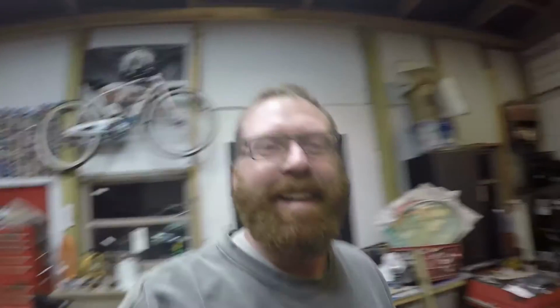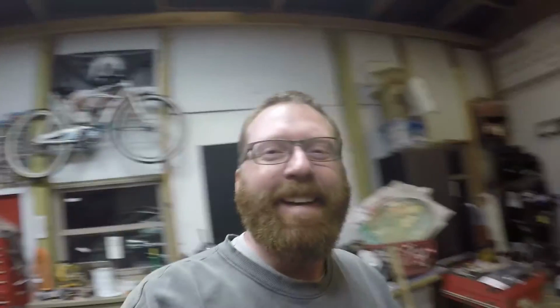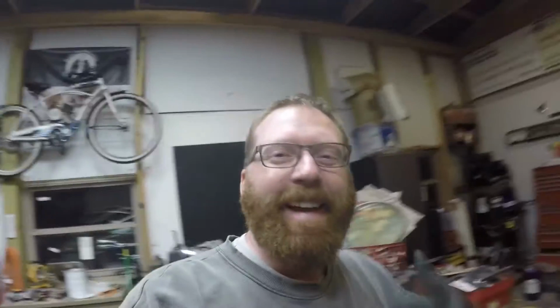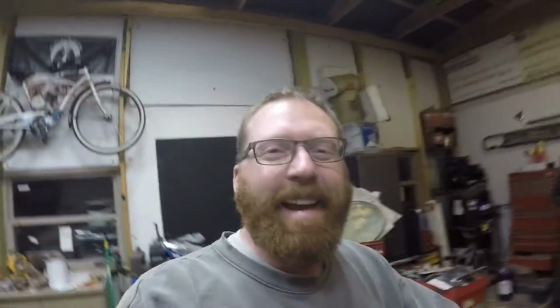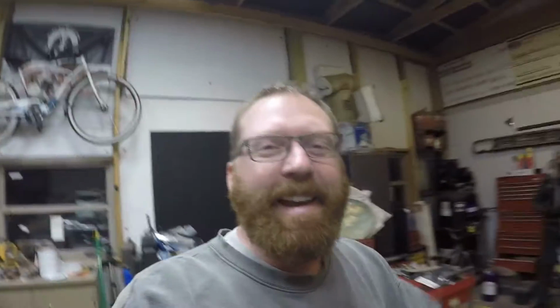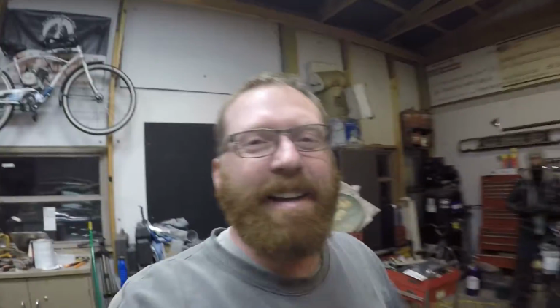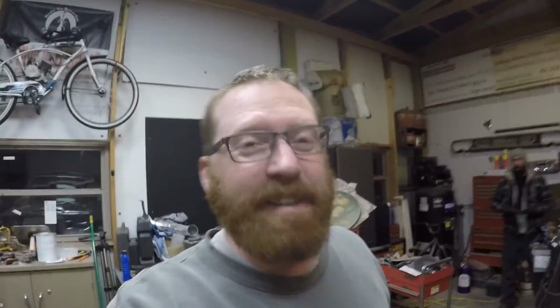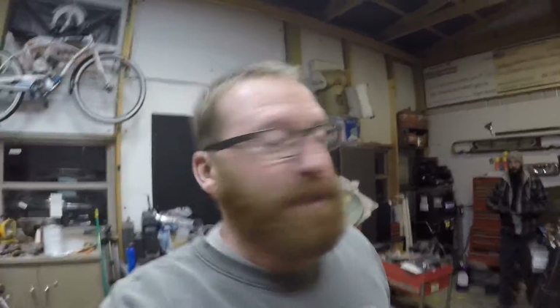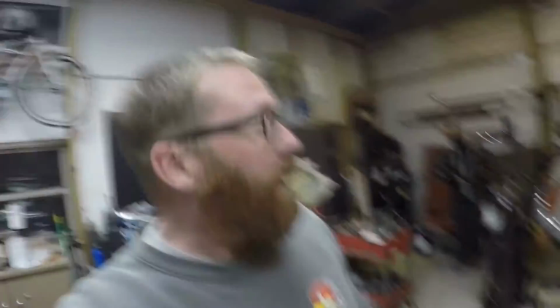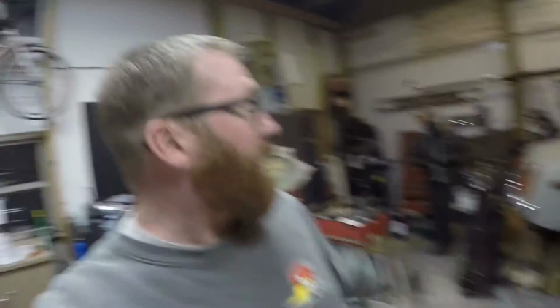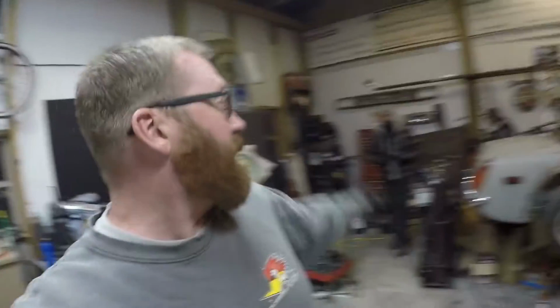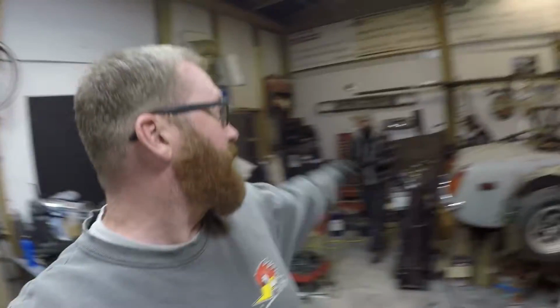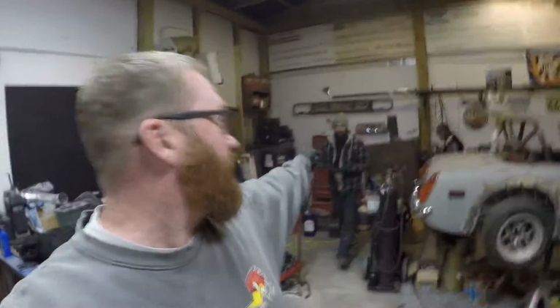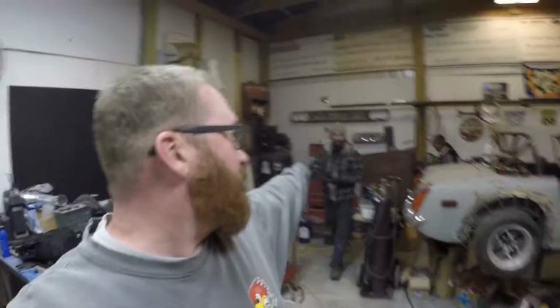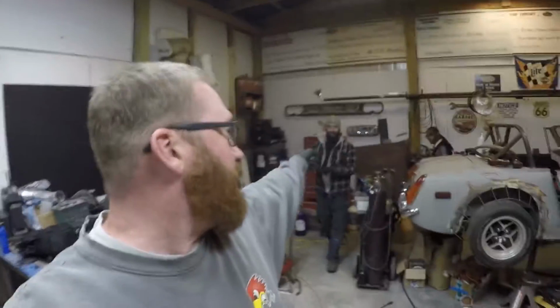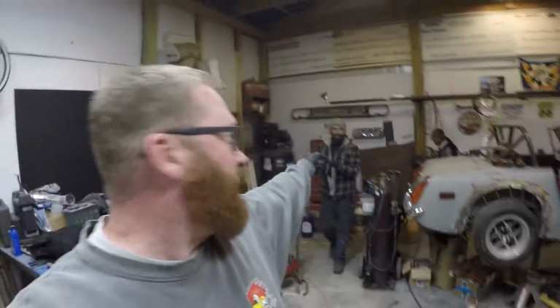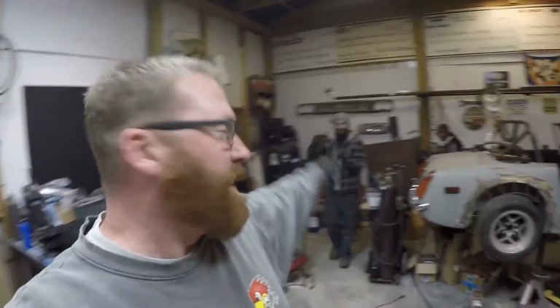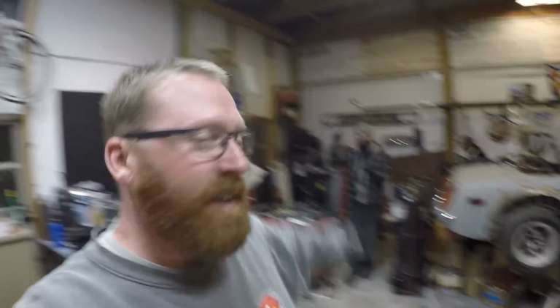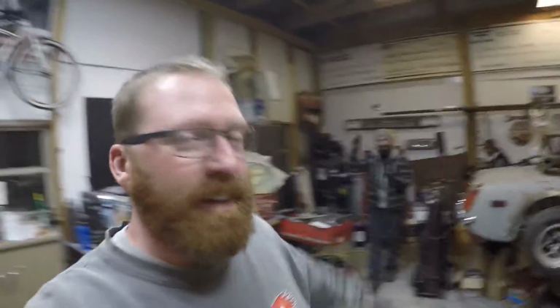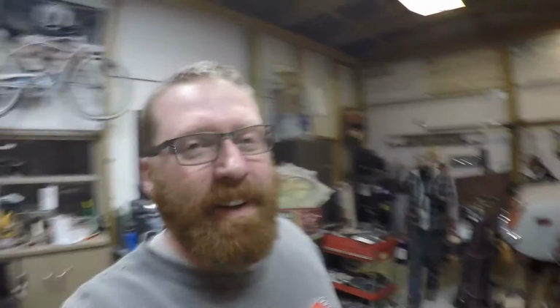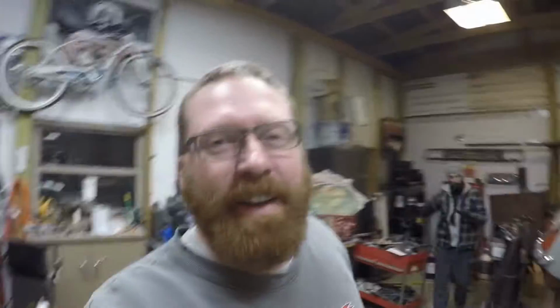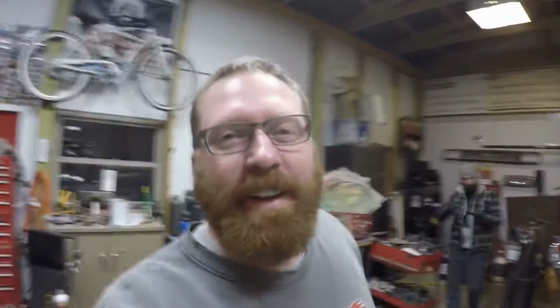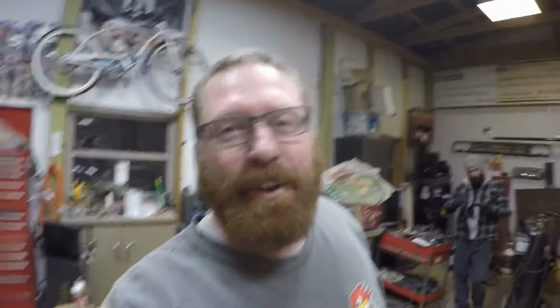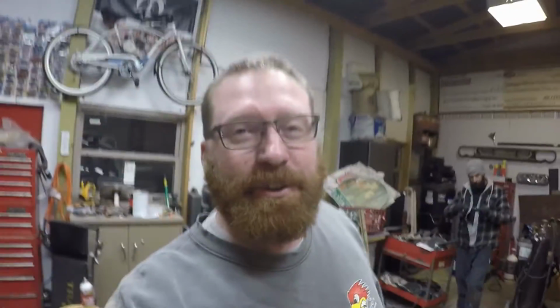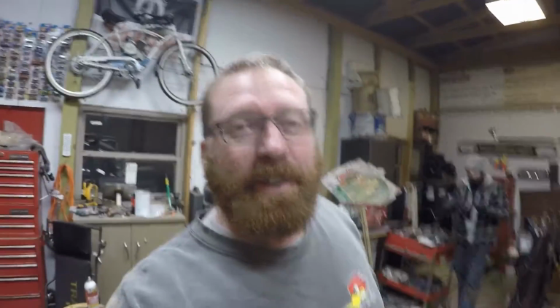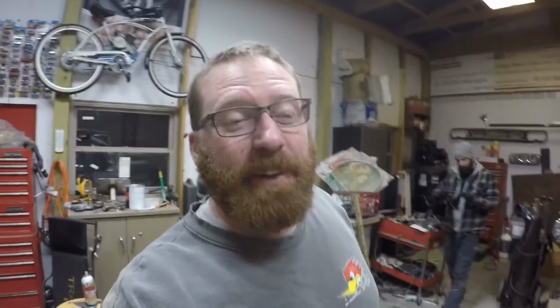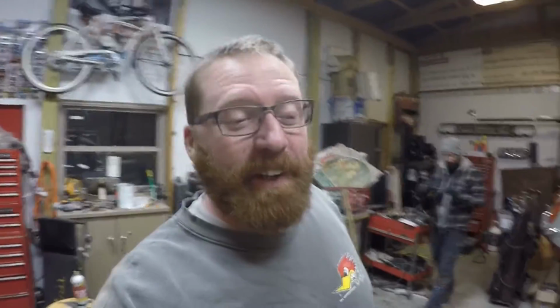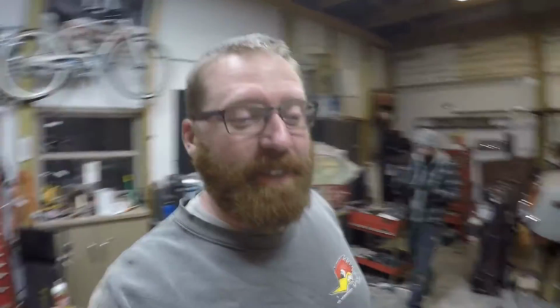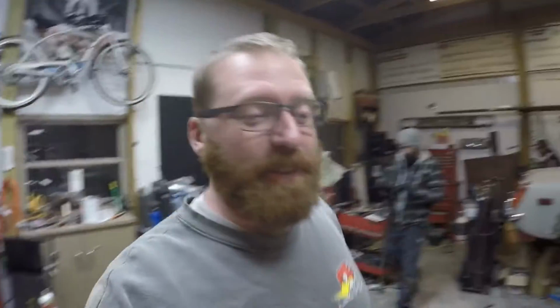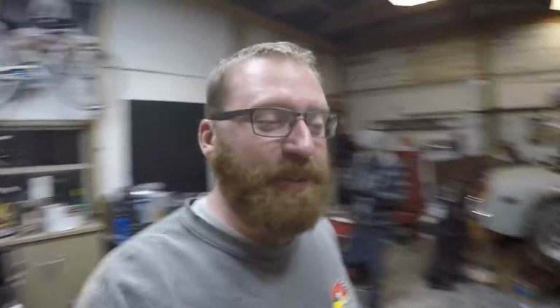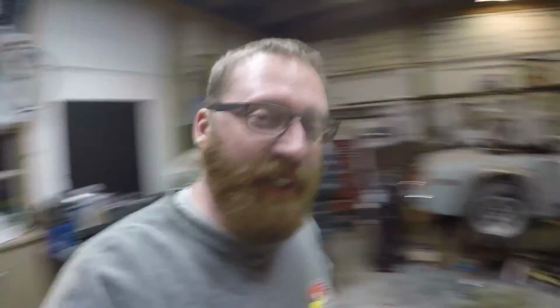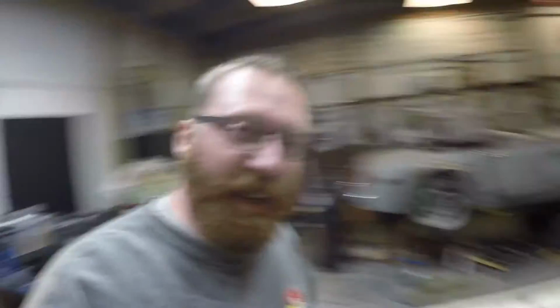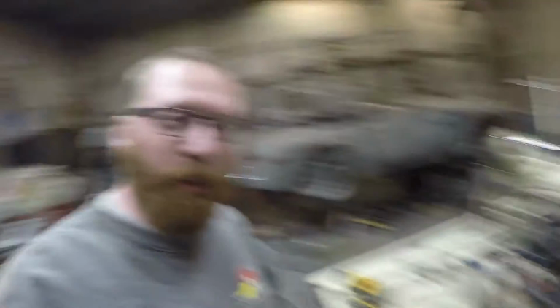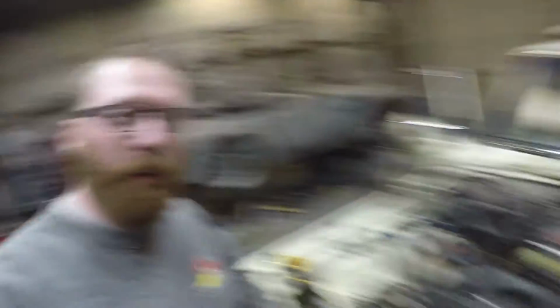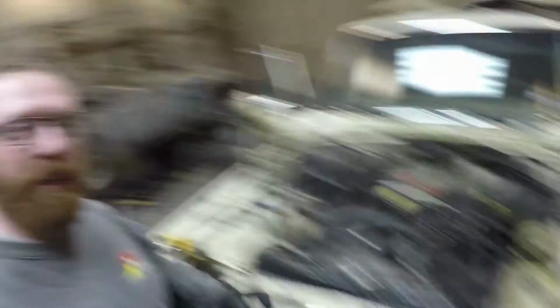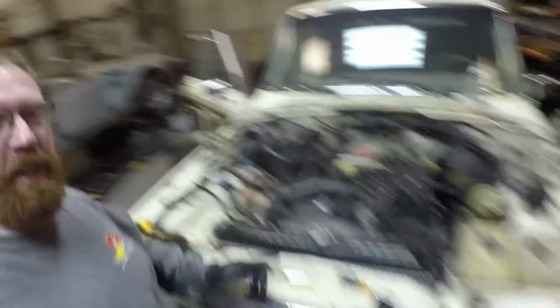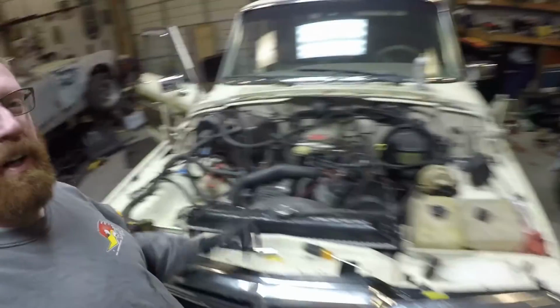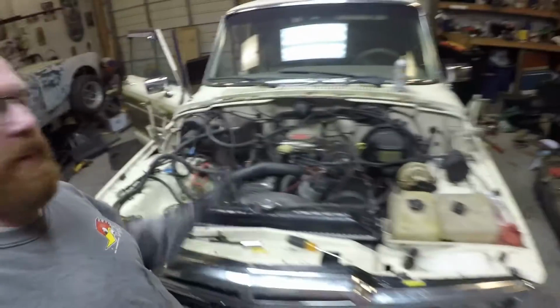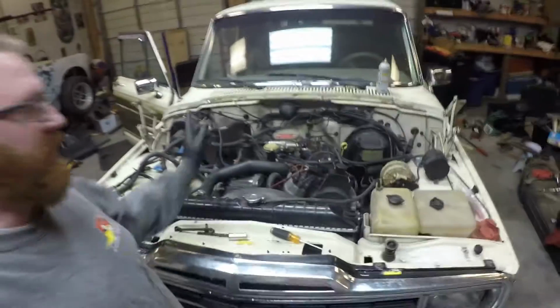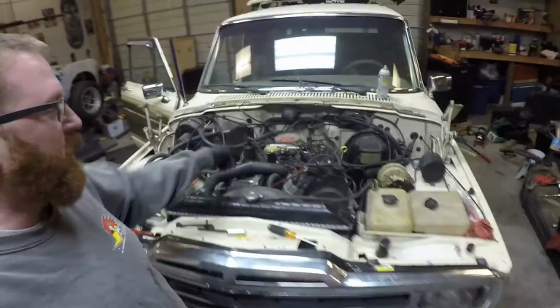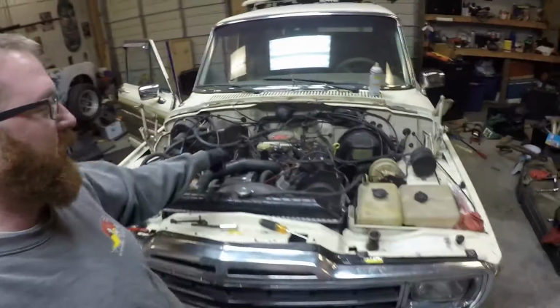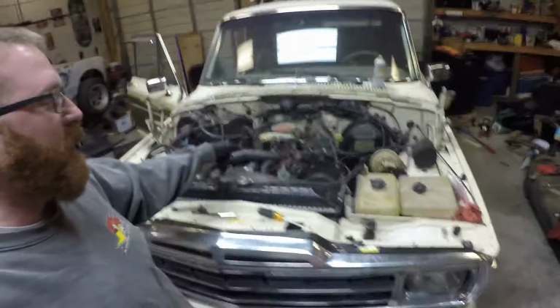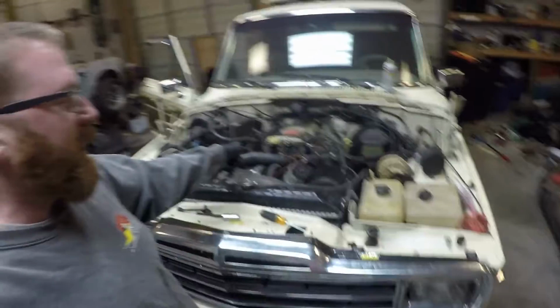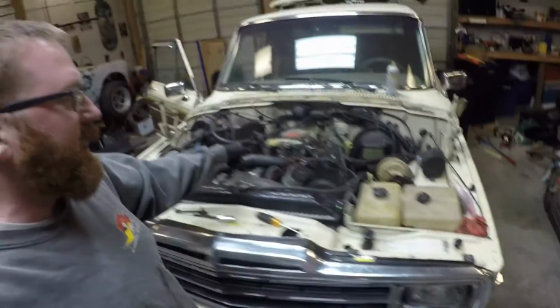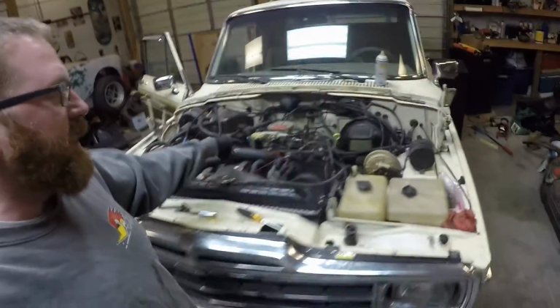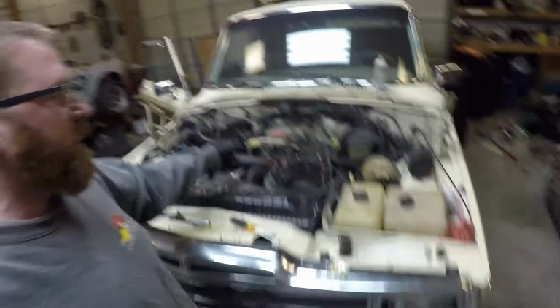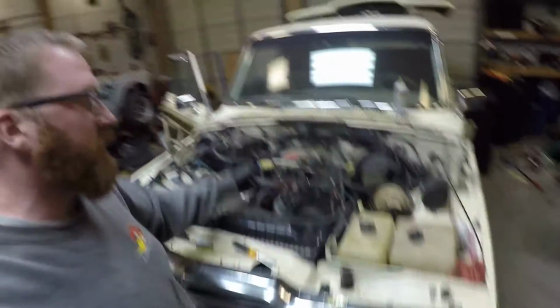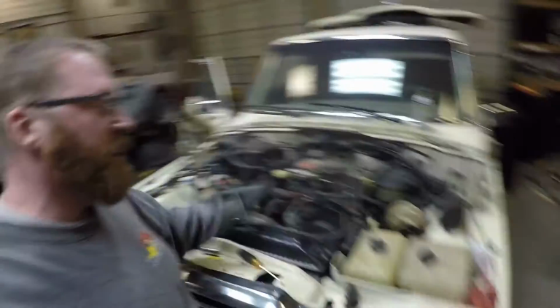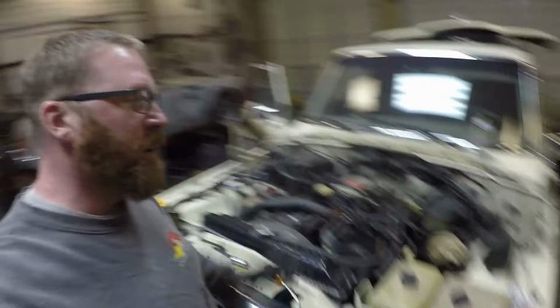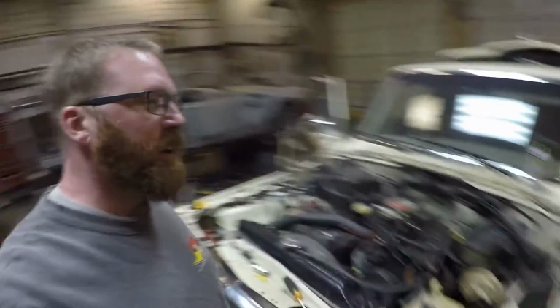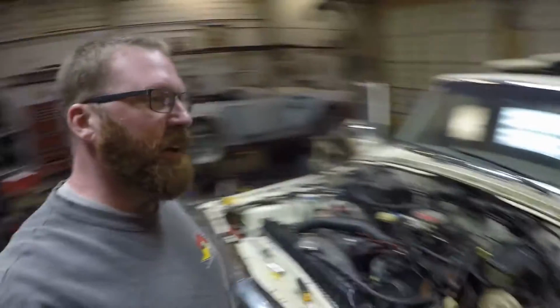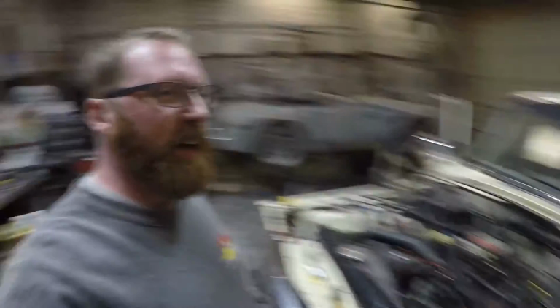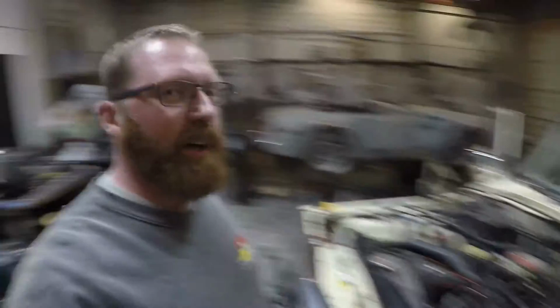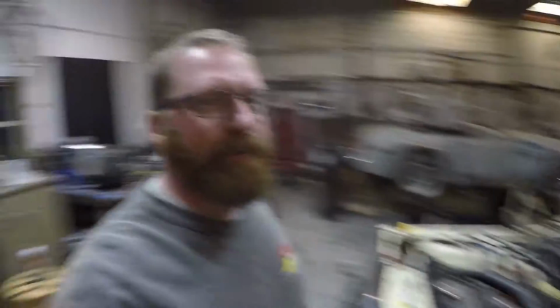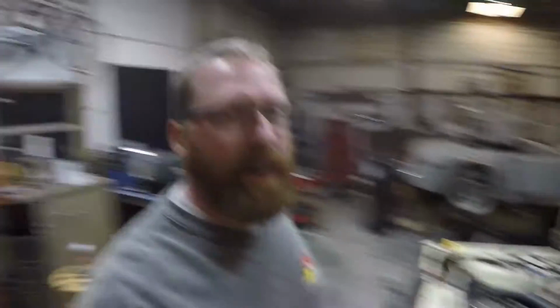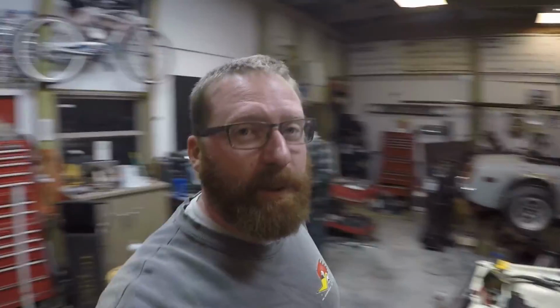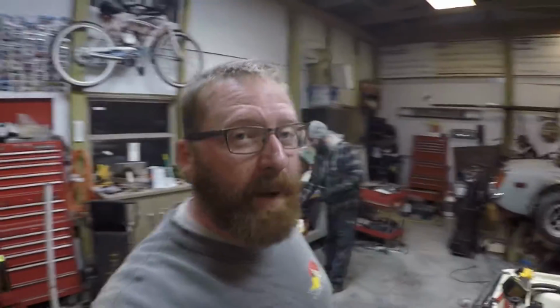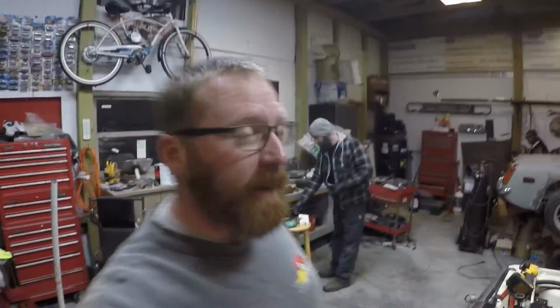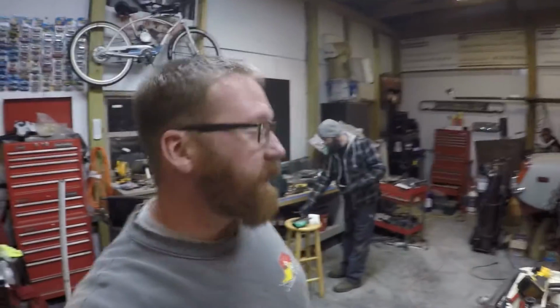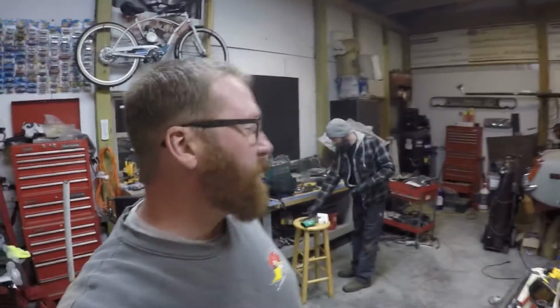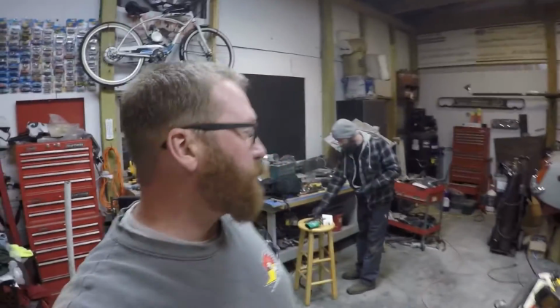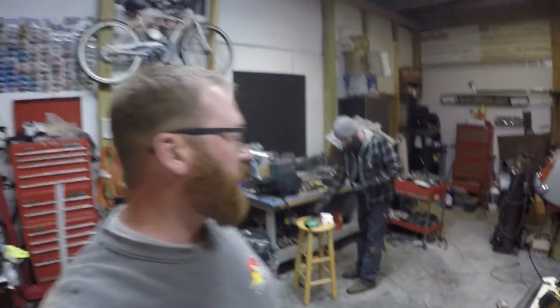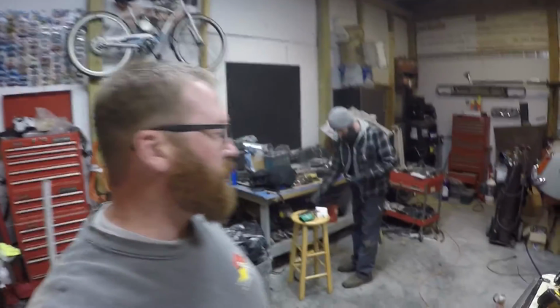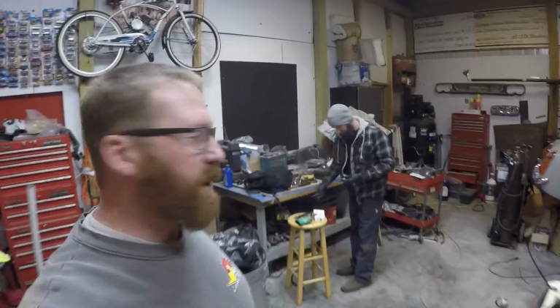Hey guys, it's Mike and Steven. Nurse Left of Customs tonight. We're working on the Grand Wagoneer — finally back on this project.